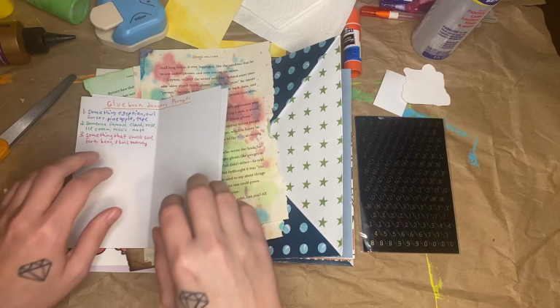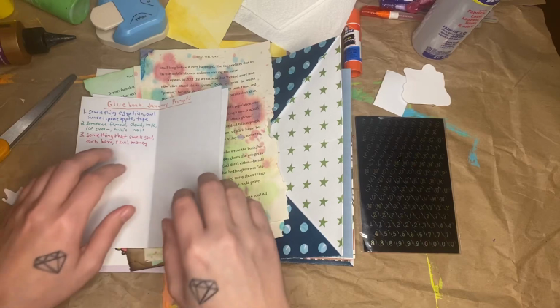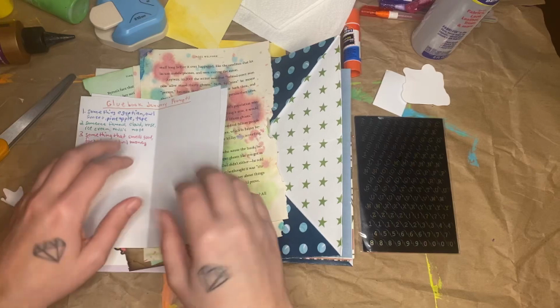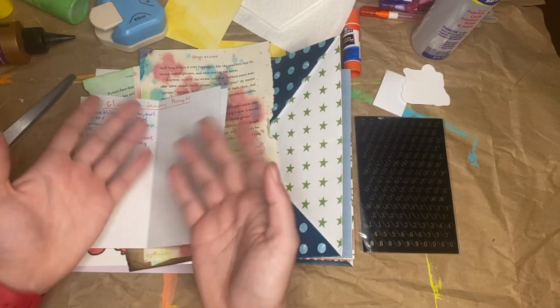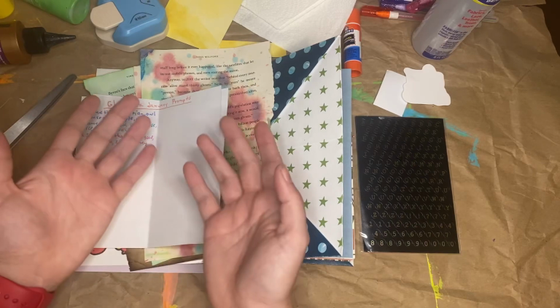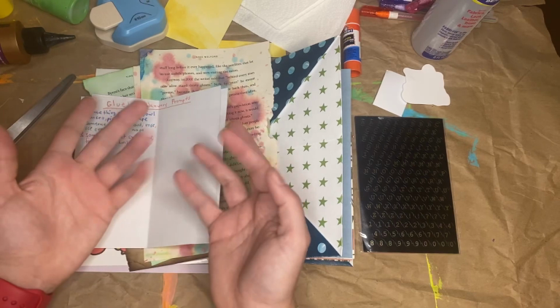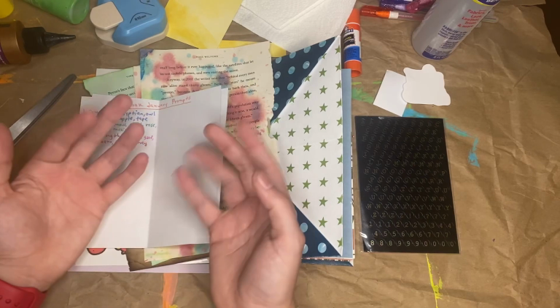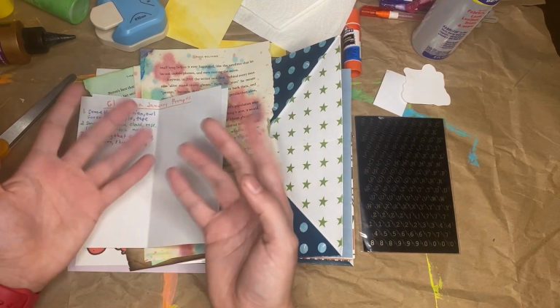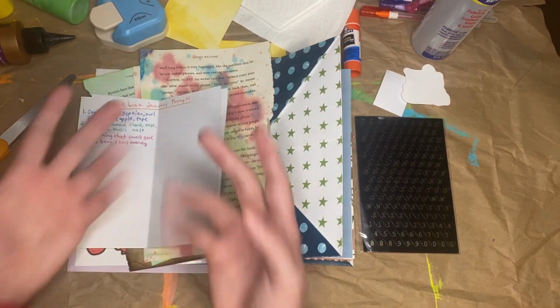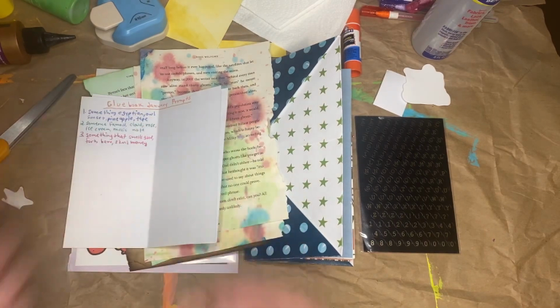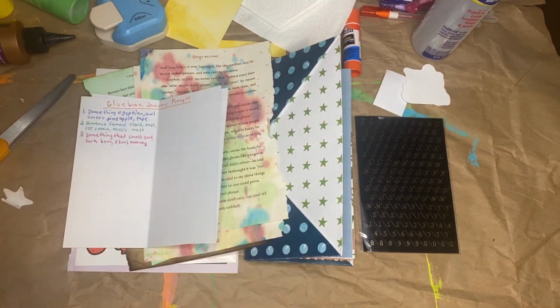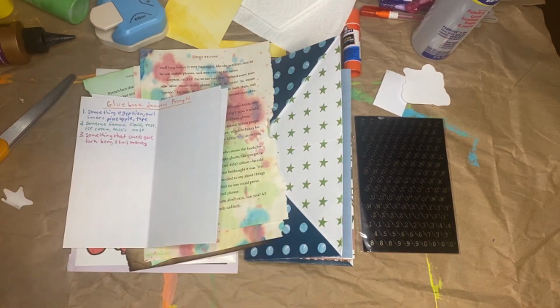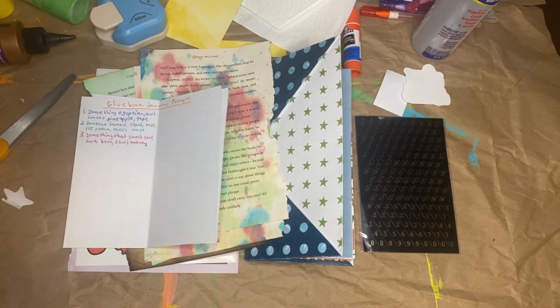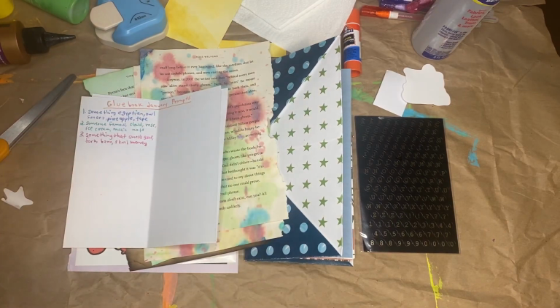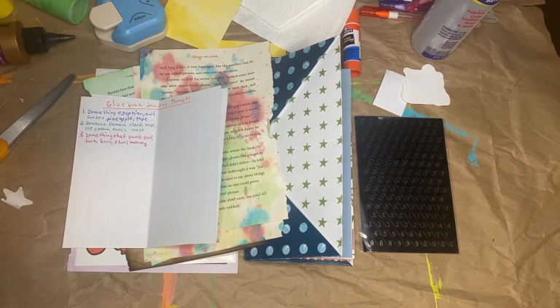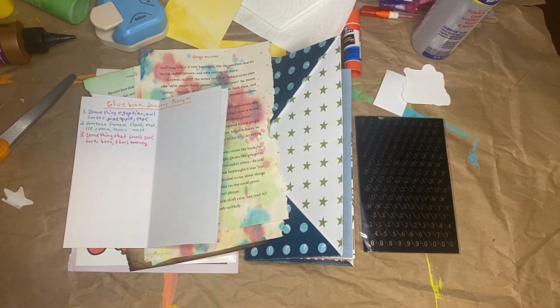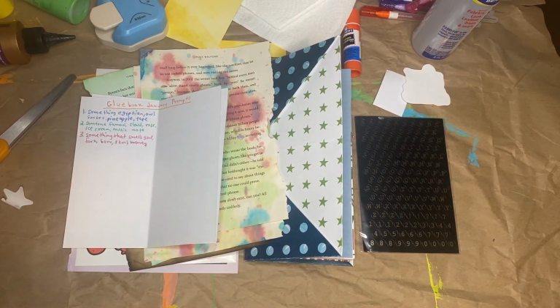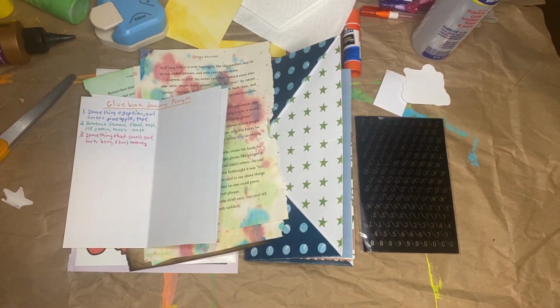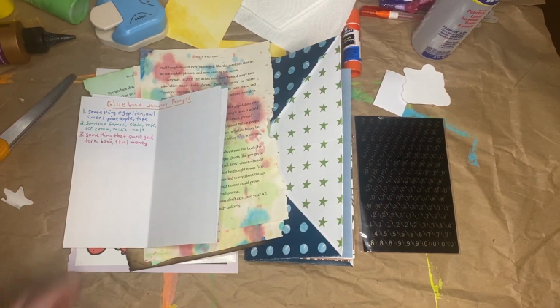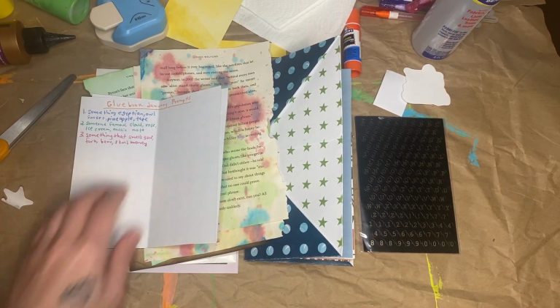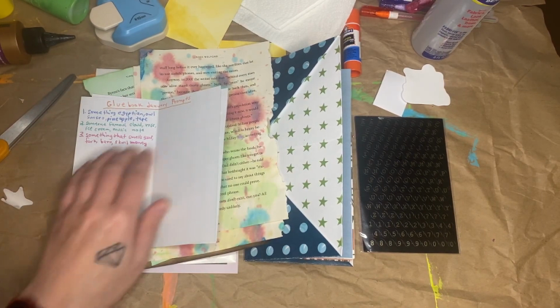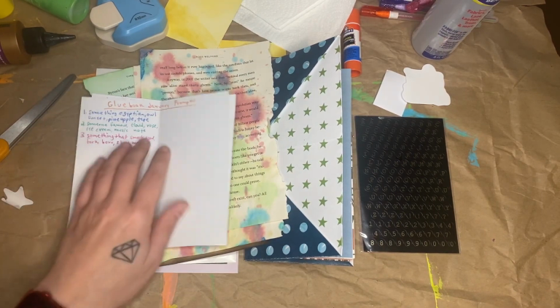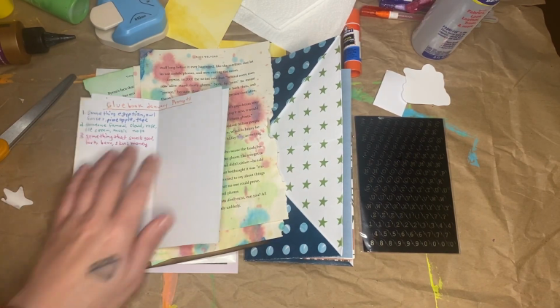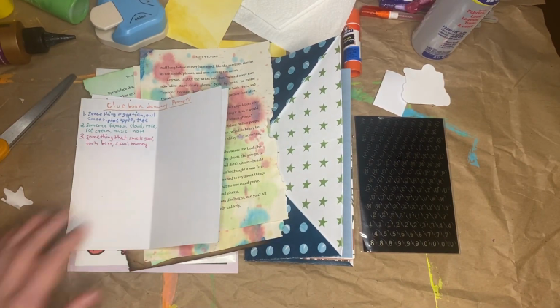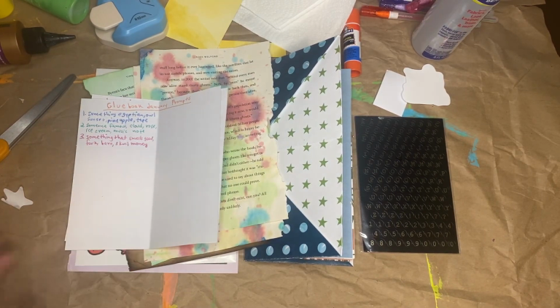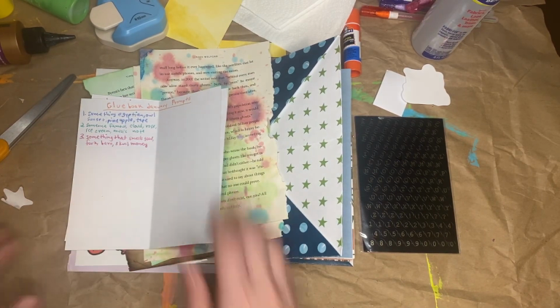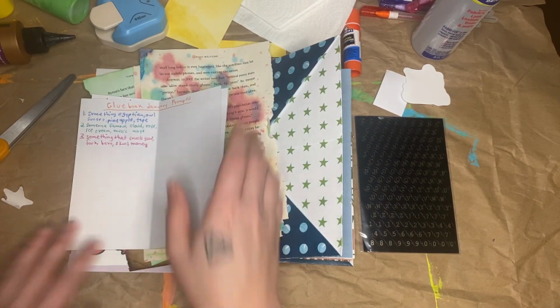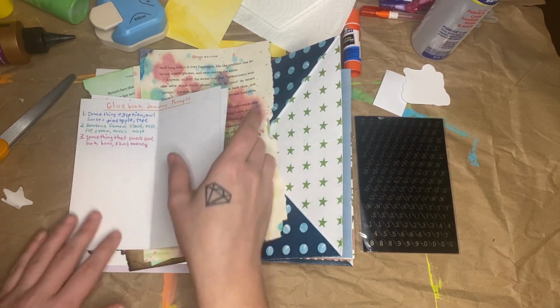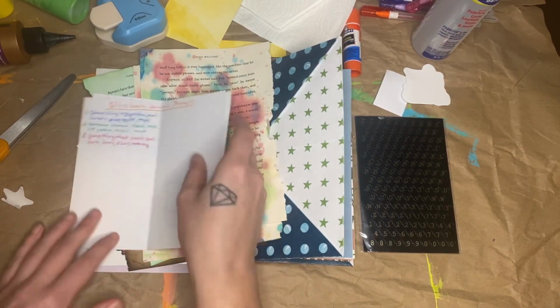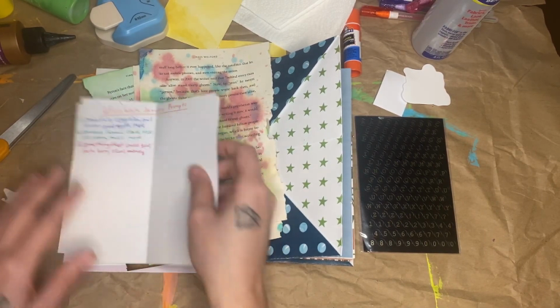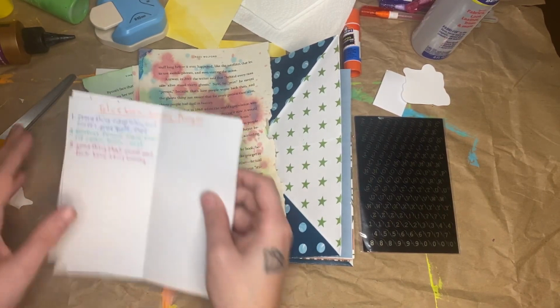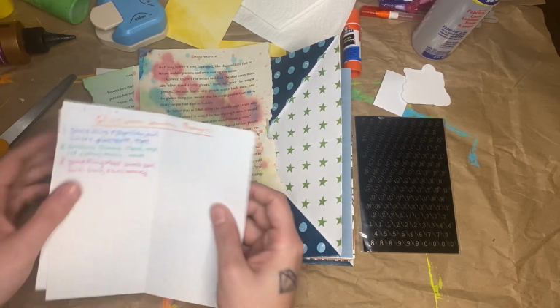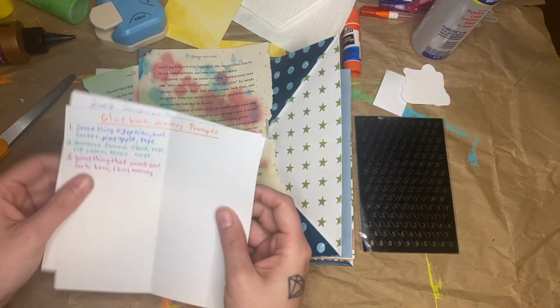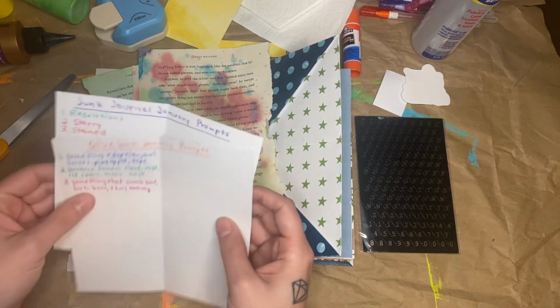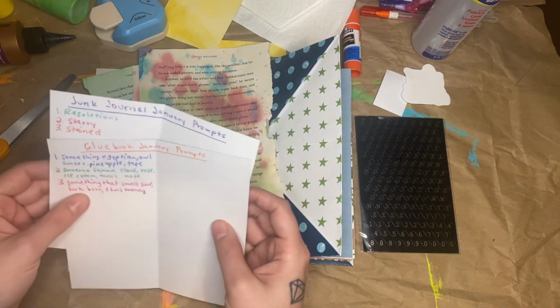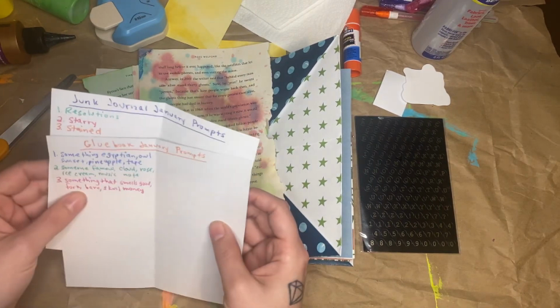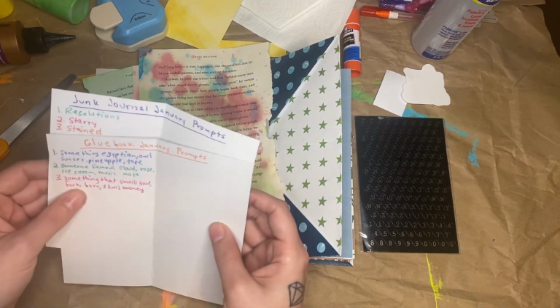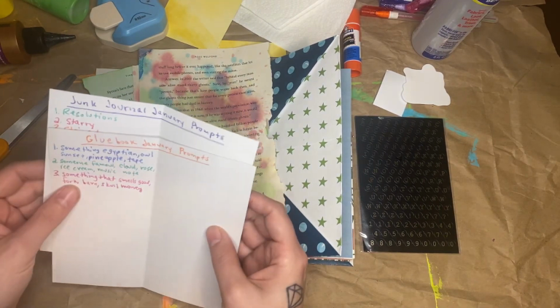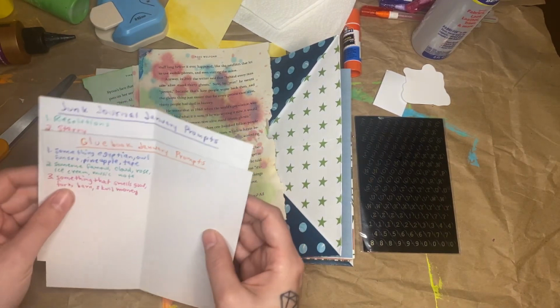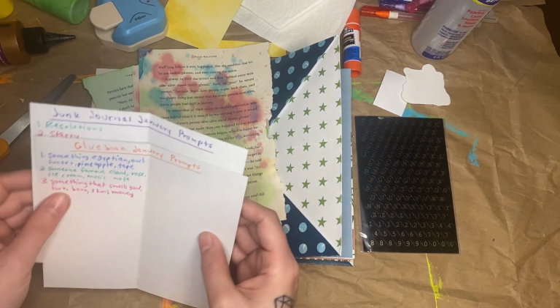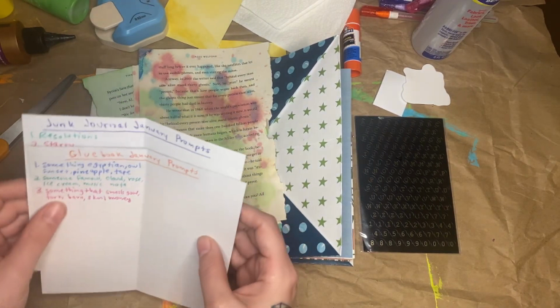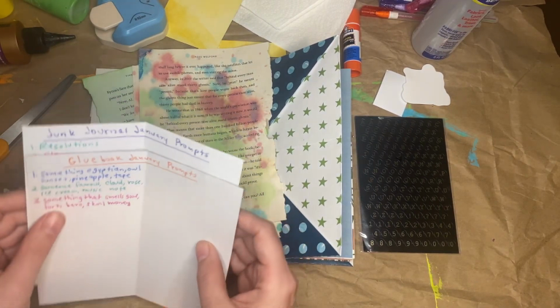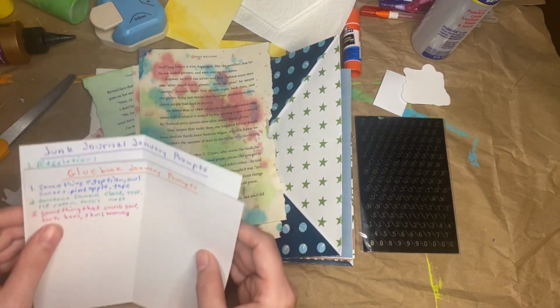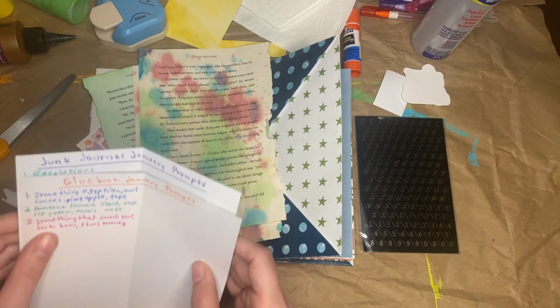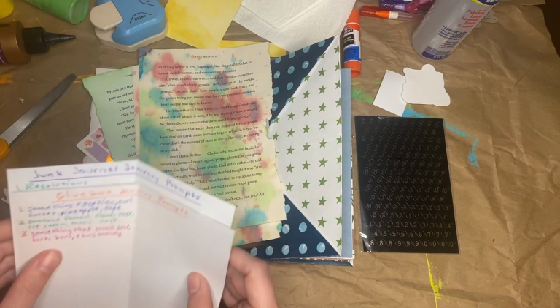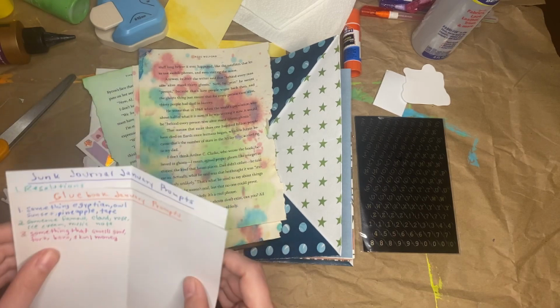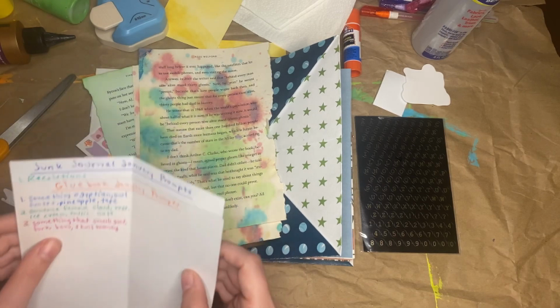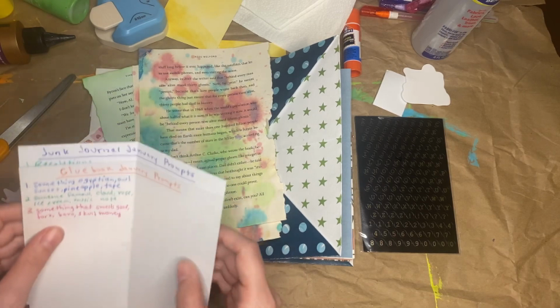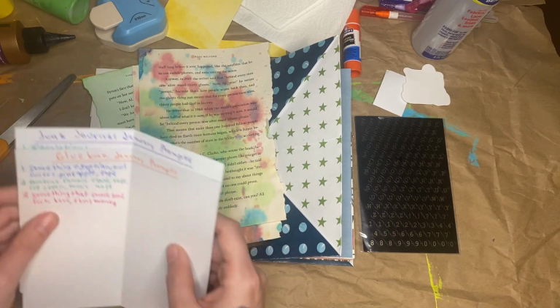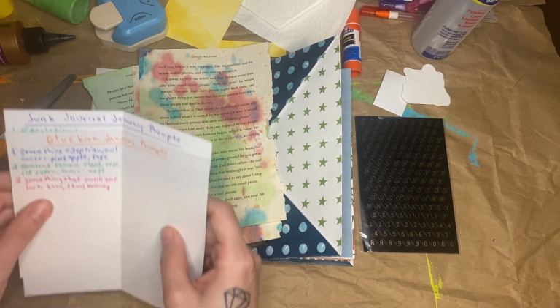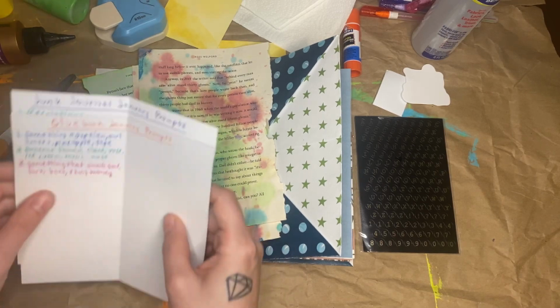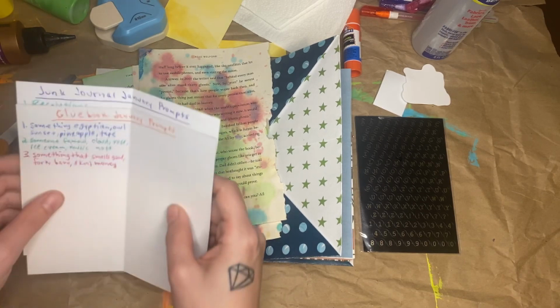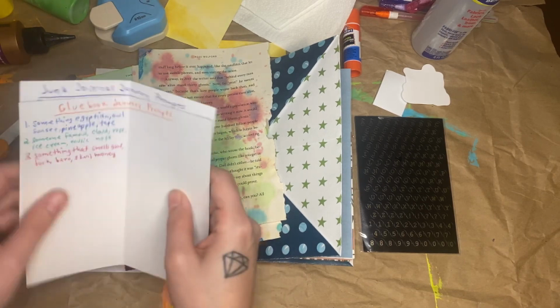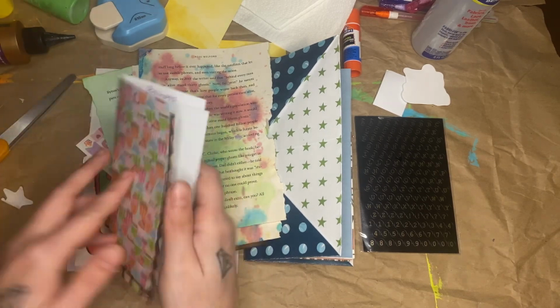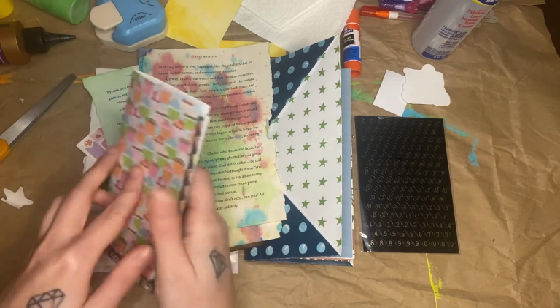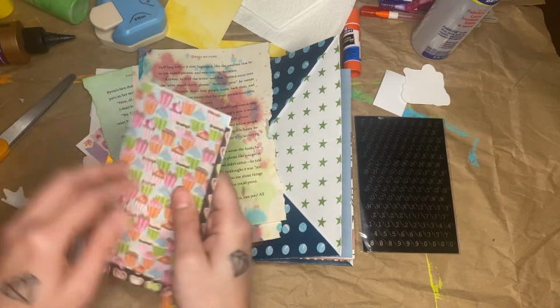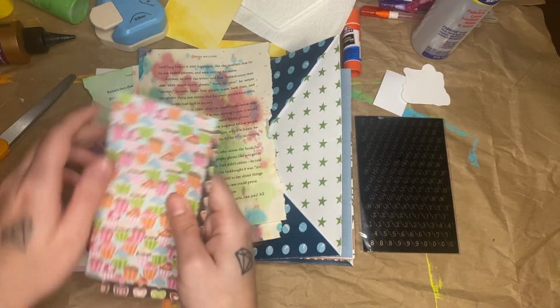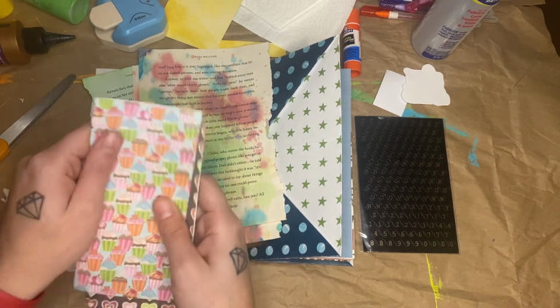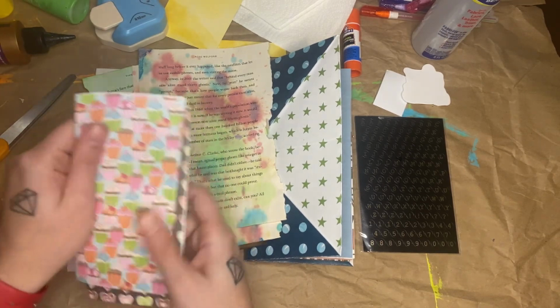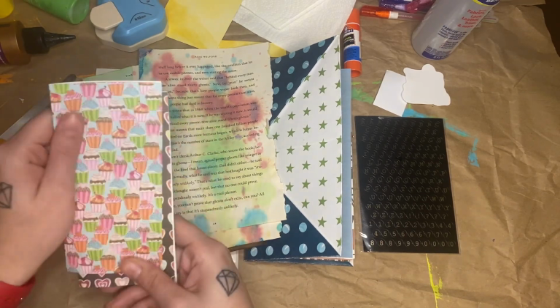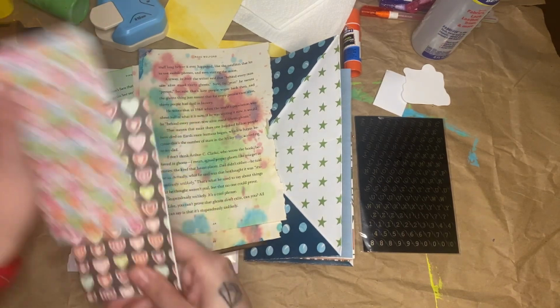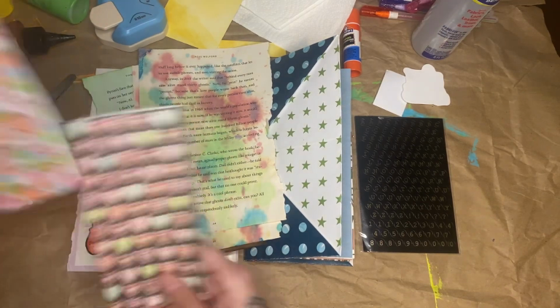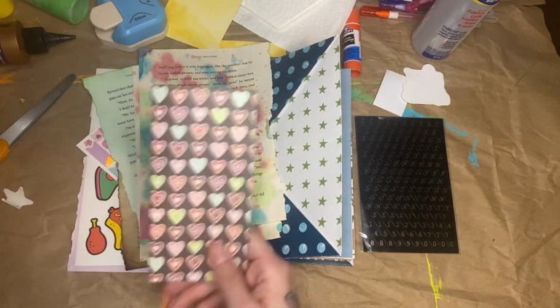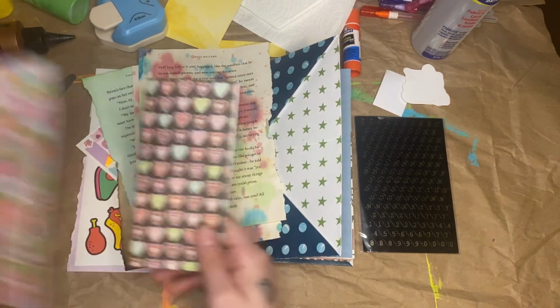Hi guys, I'm back with Glue Books January and Junk Journal January Day 3.